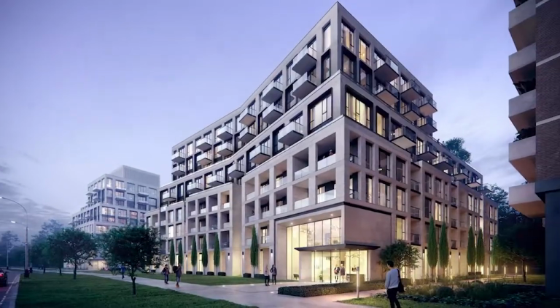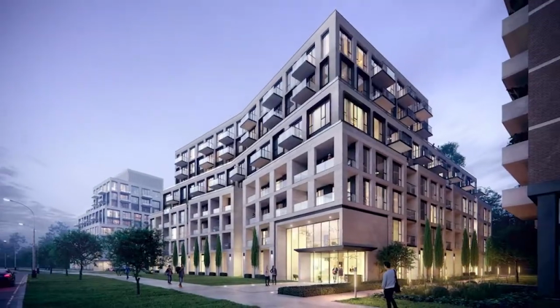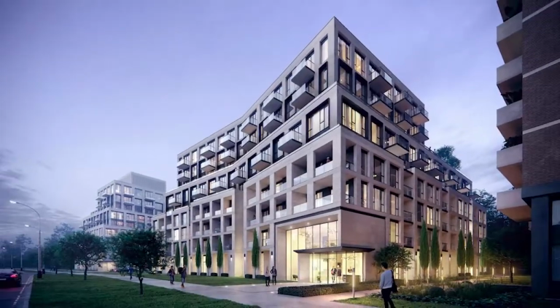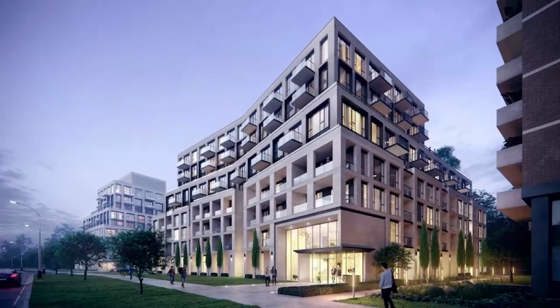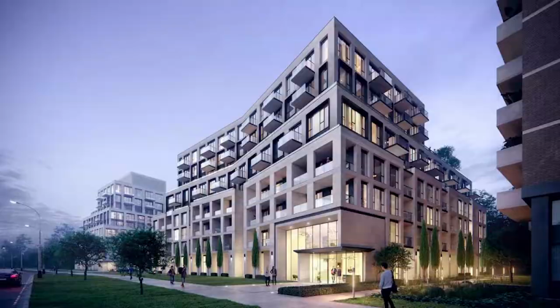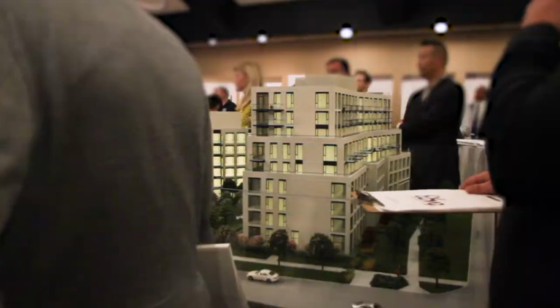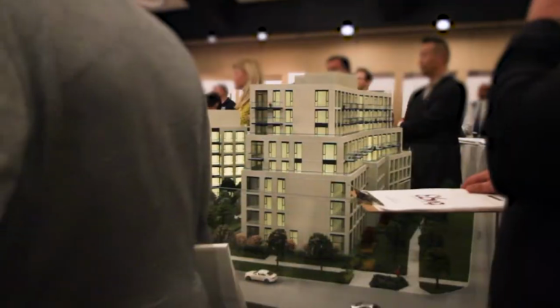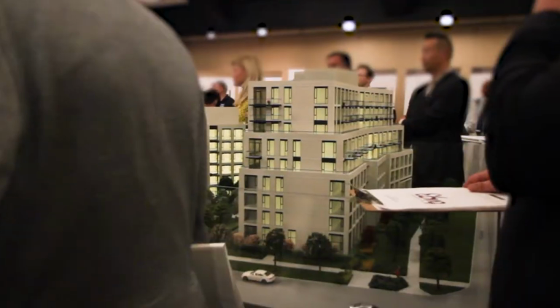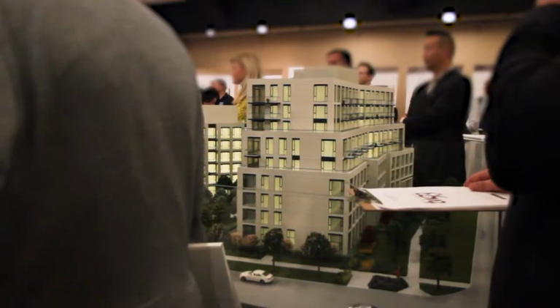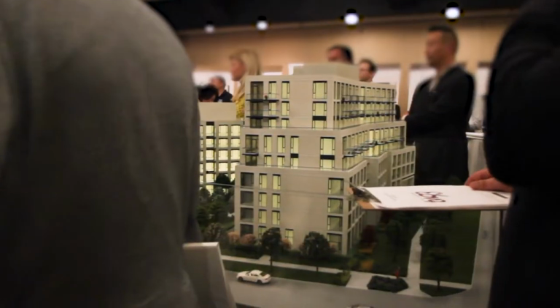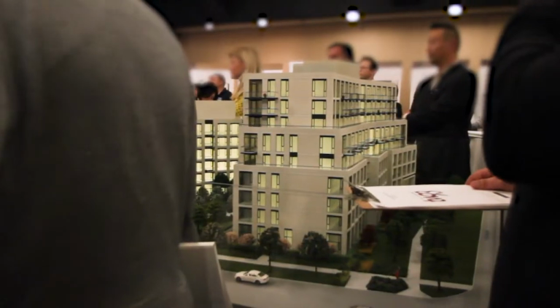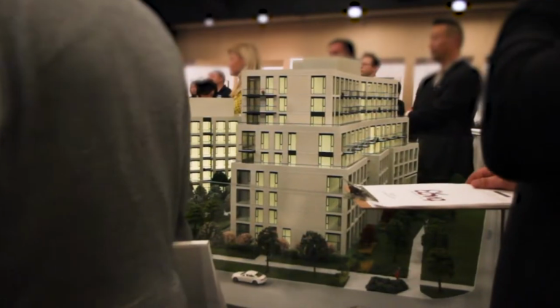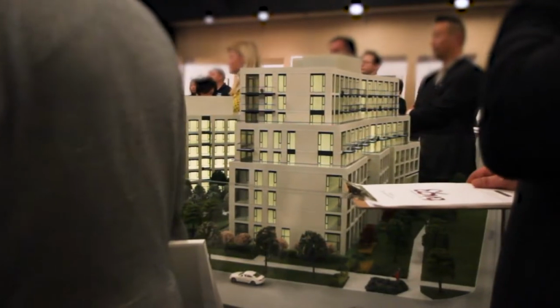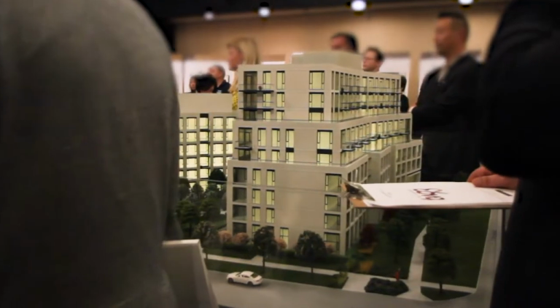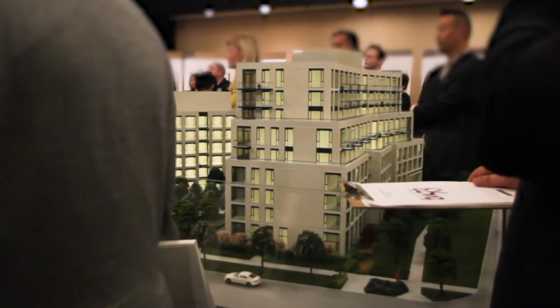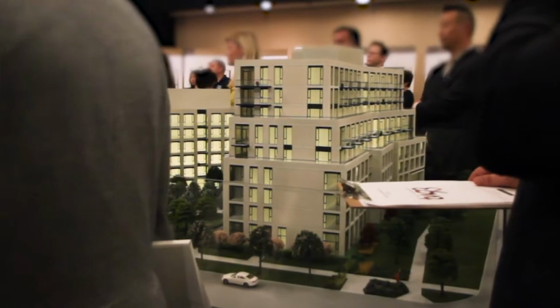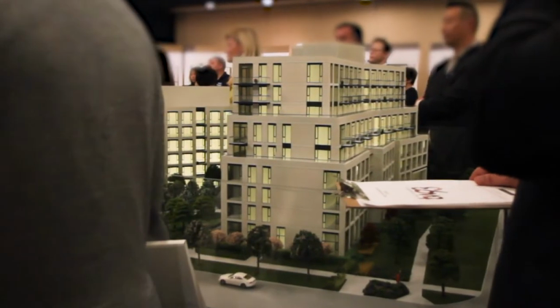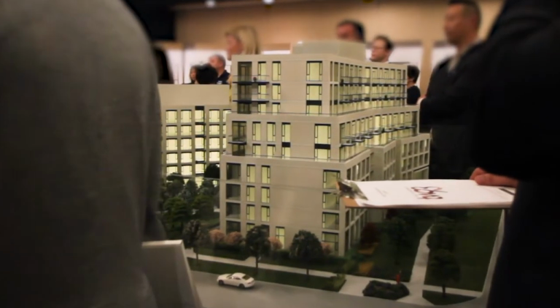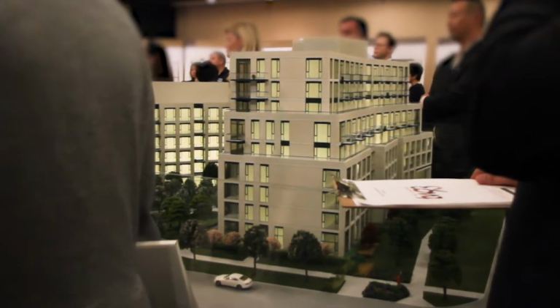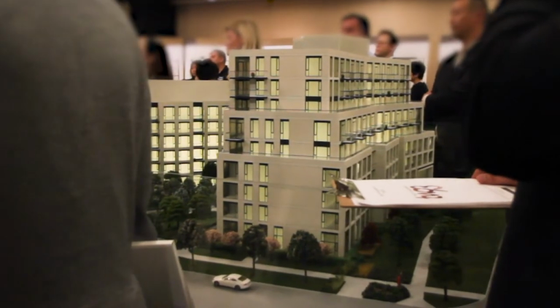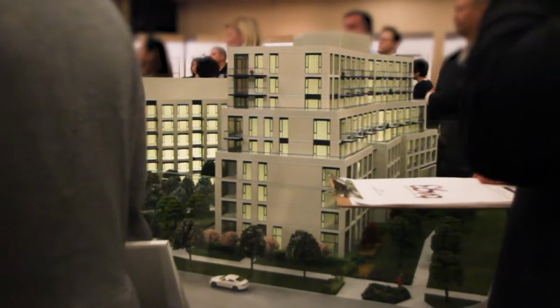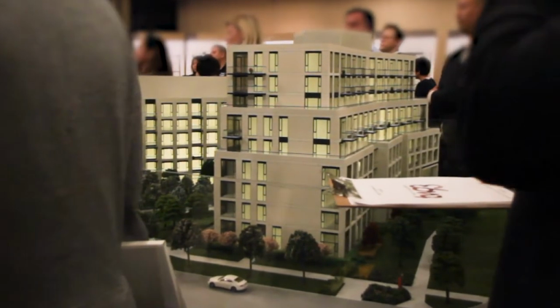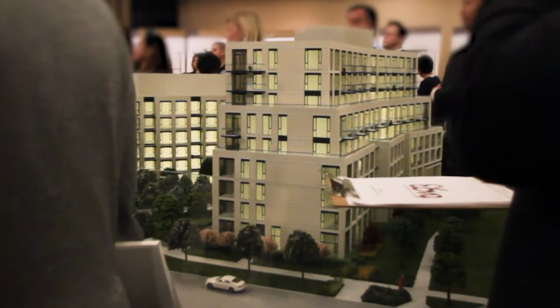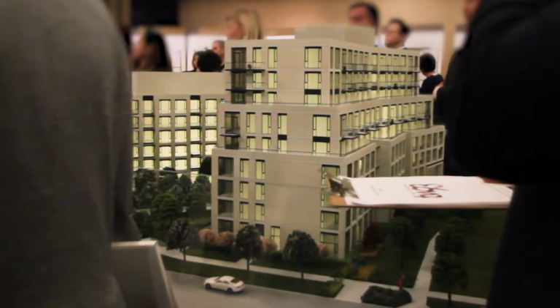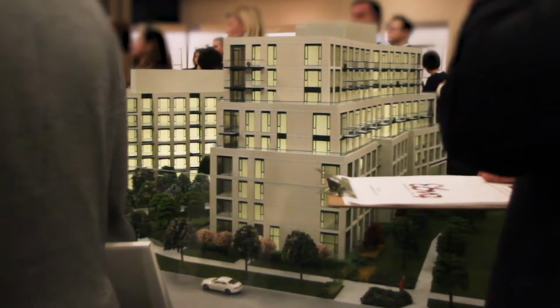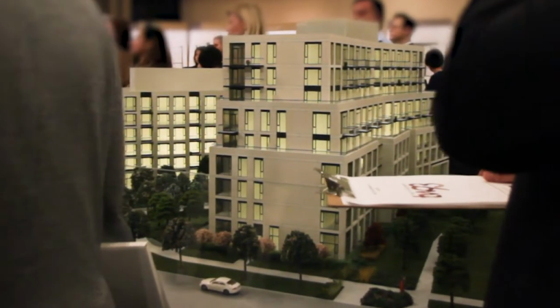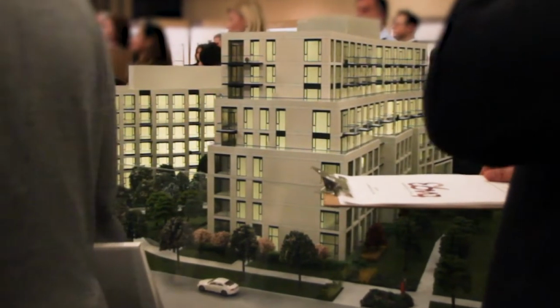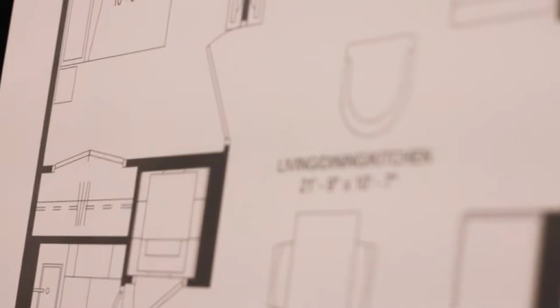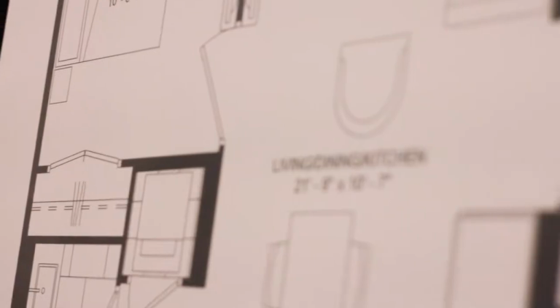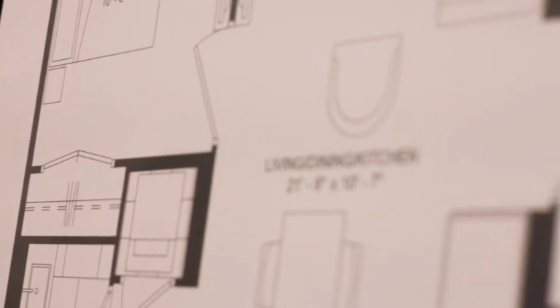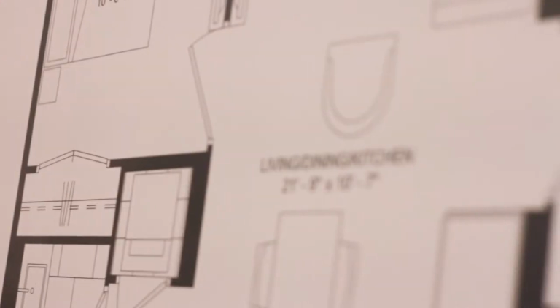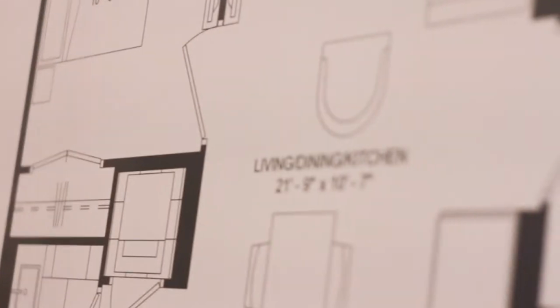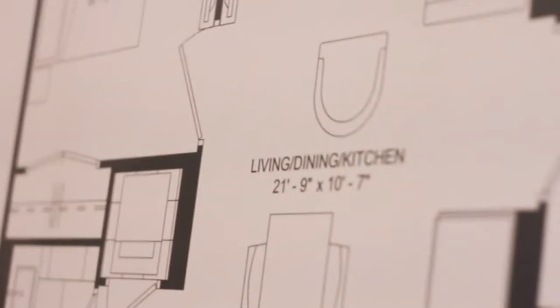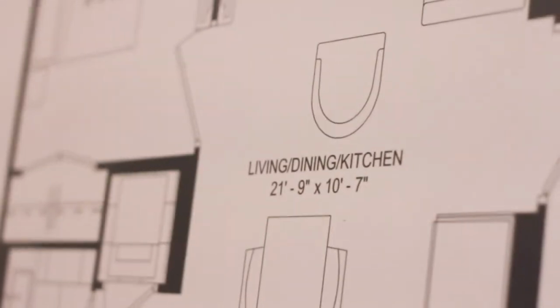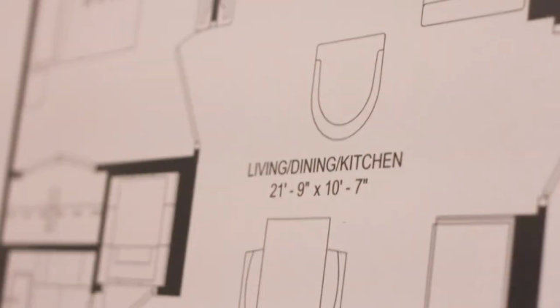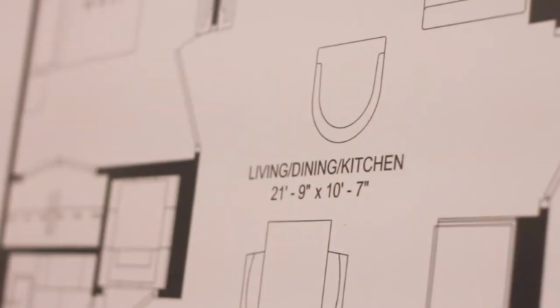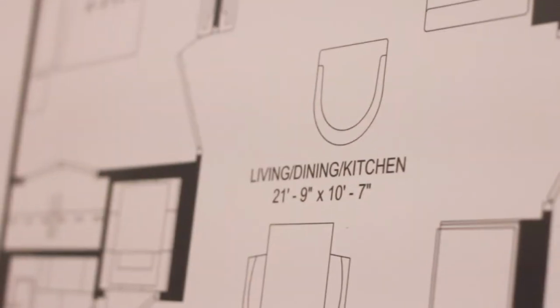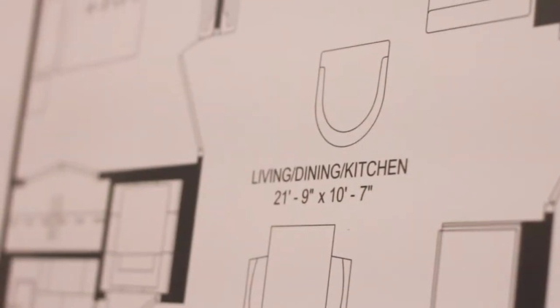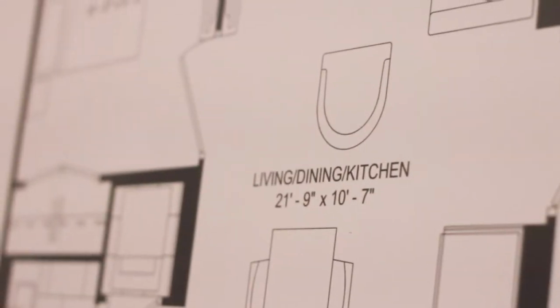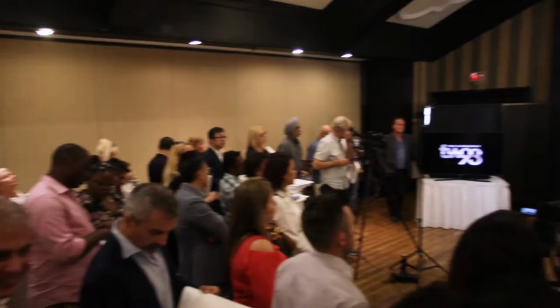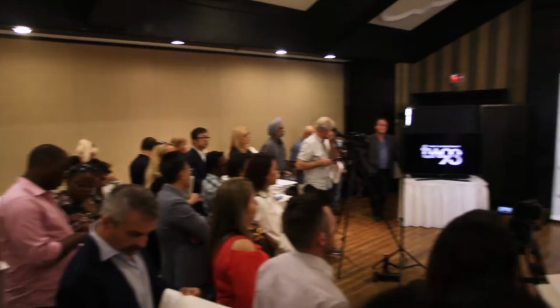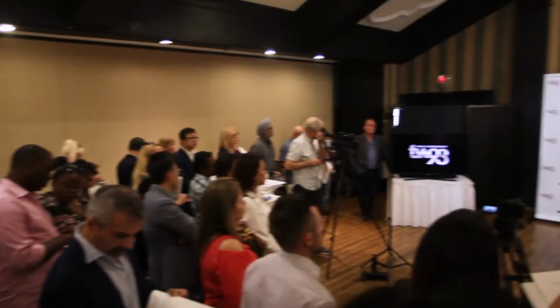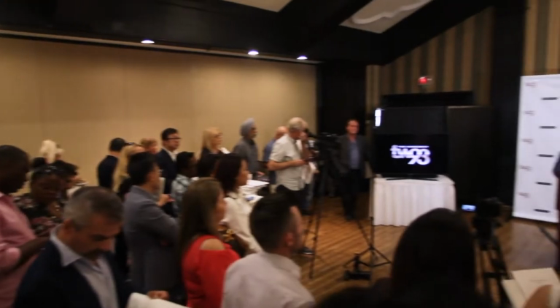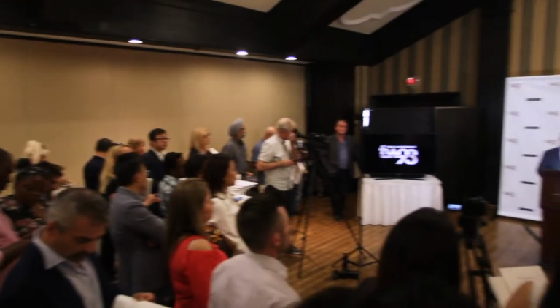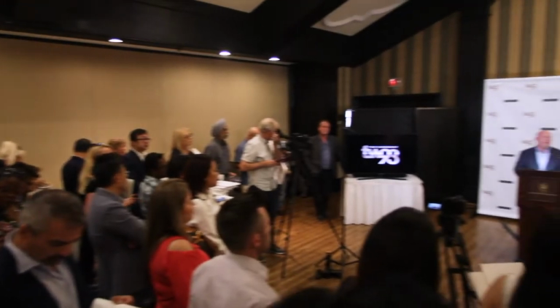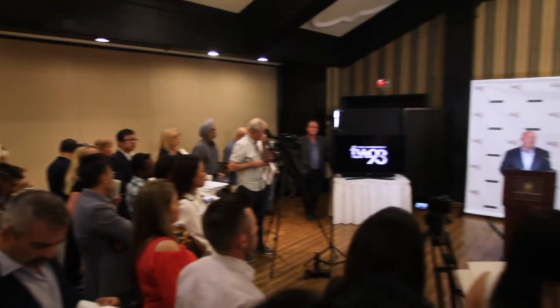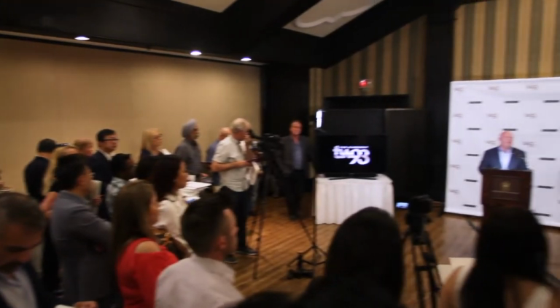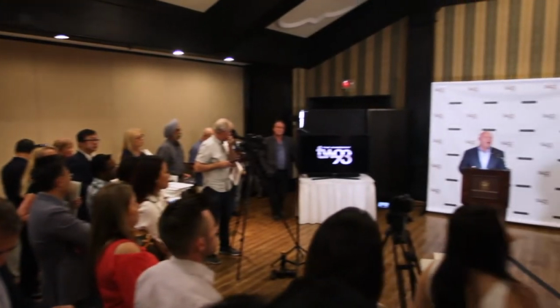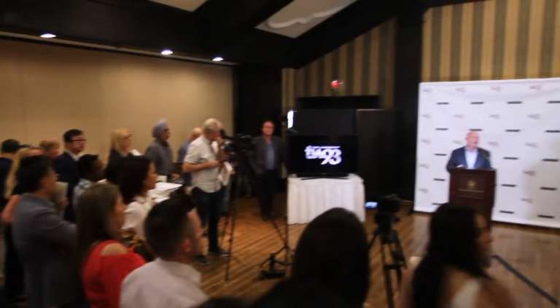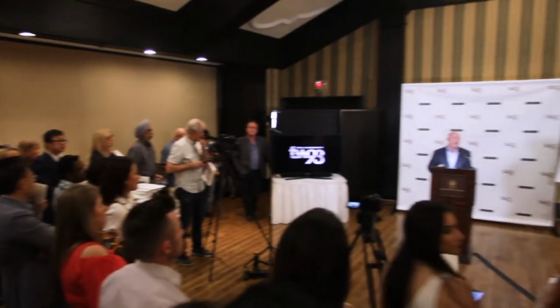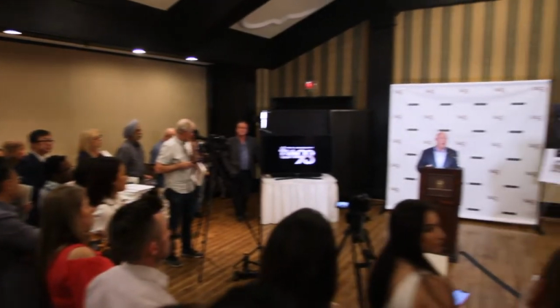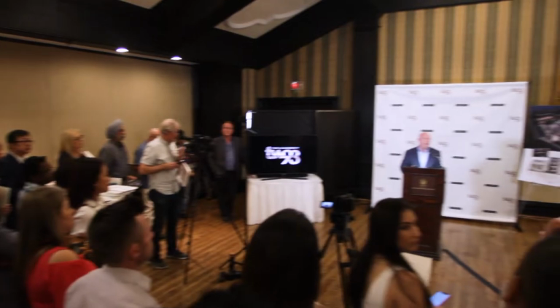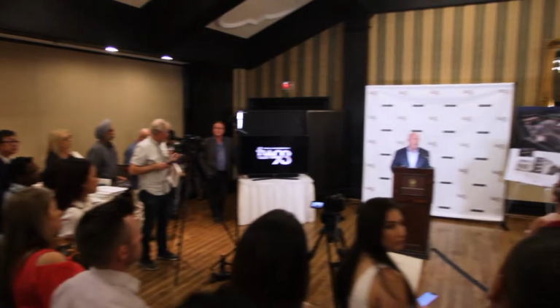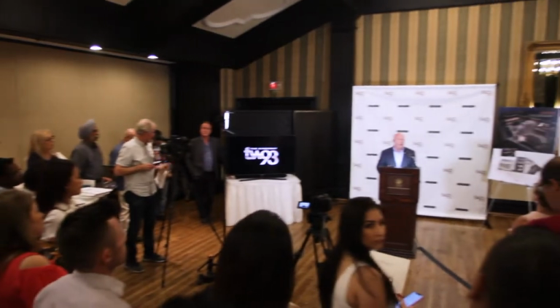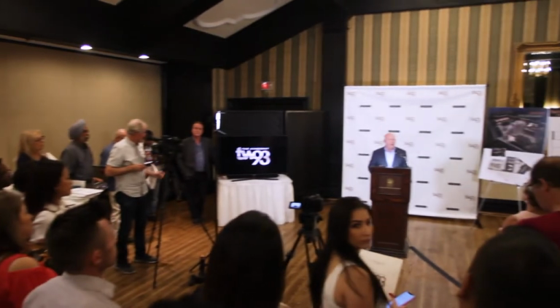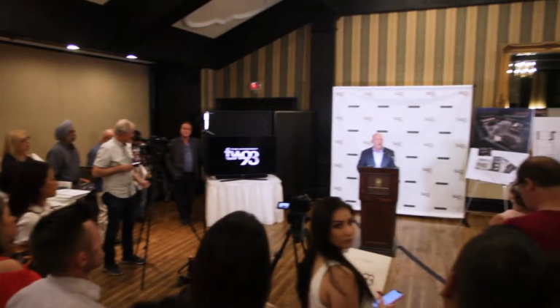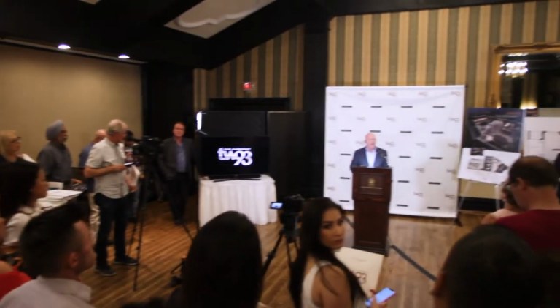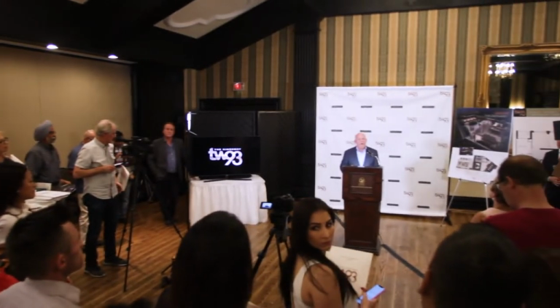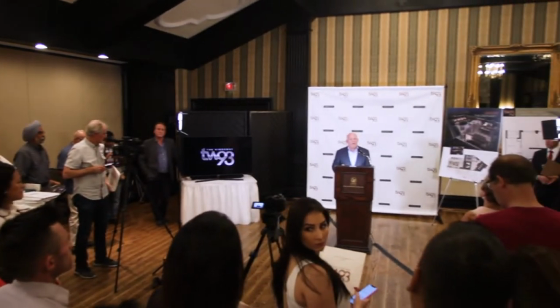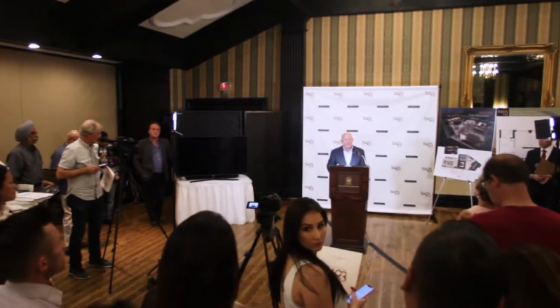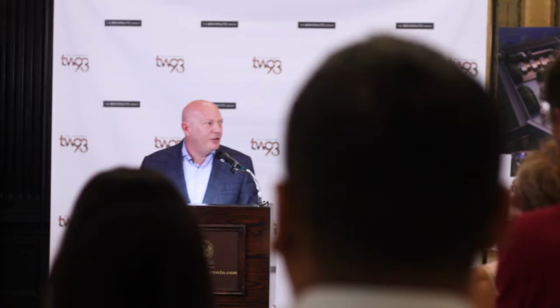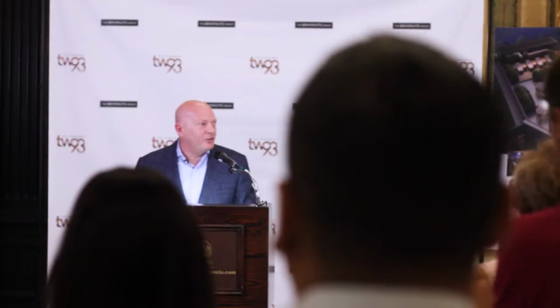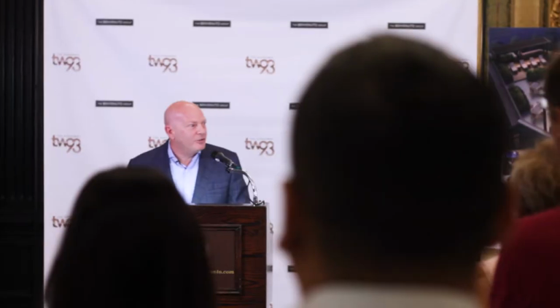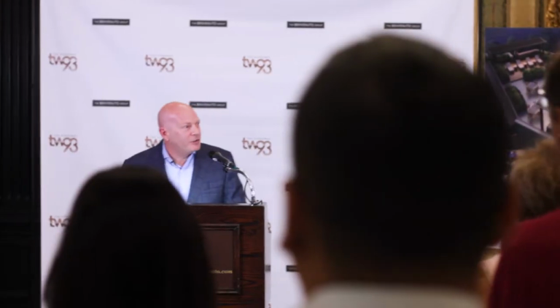Beautiful building. The units are very well designed, and the quality is going to be very, very good. This is a meticulous developer.